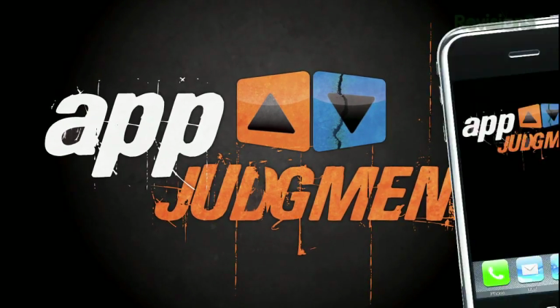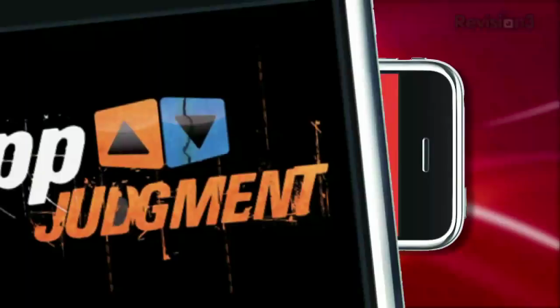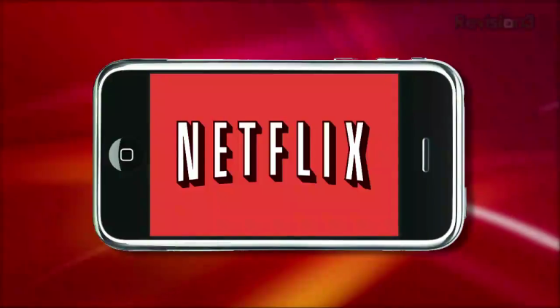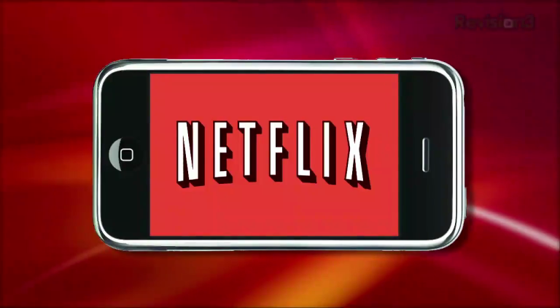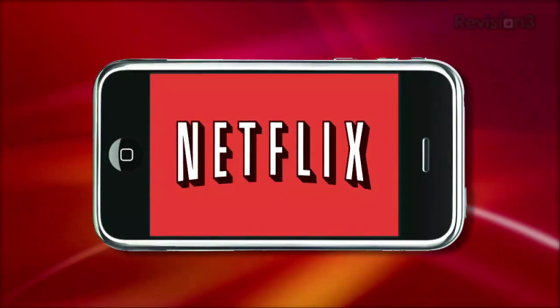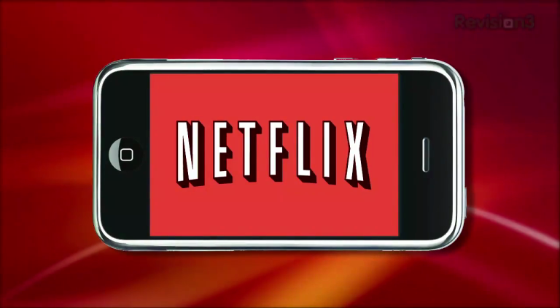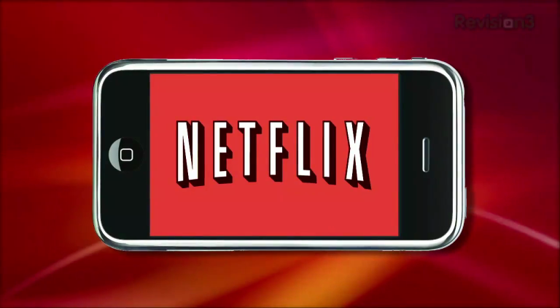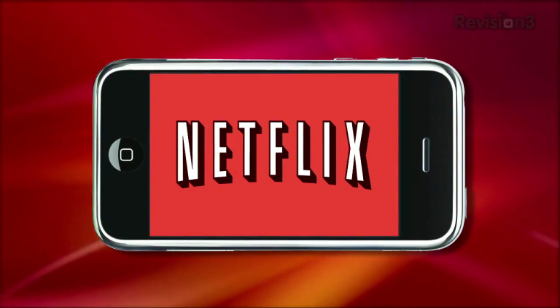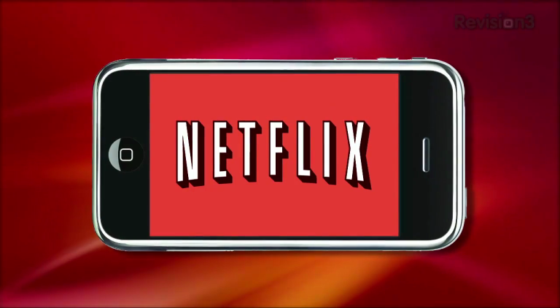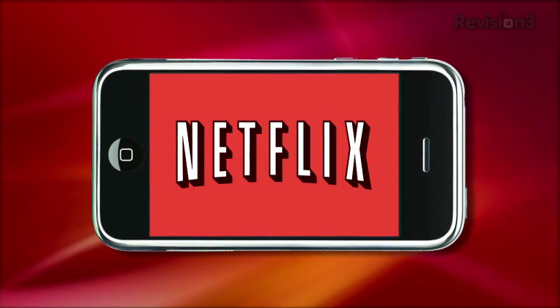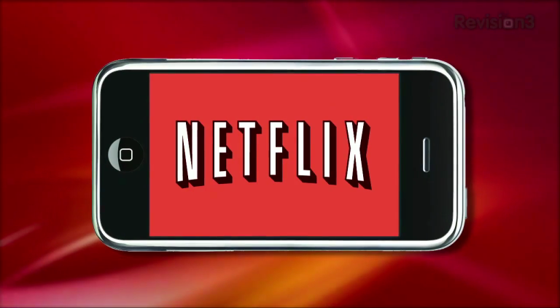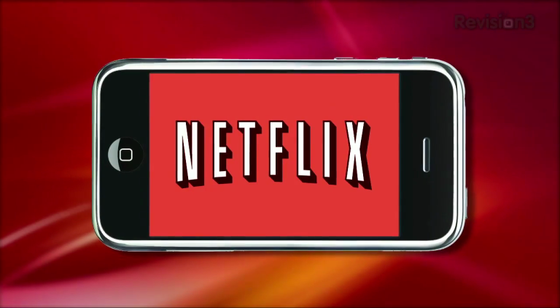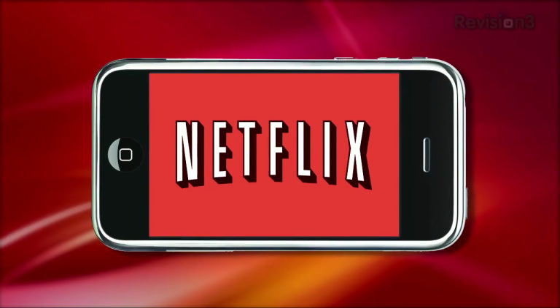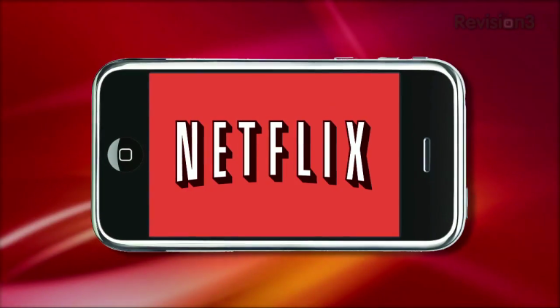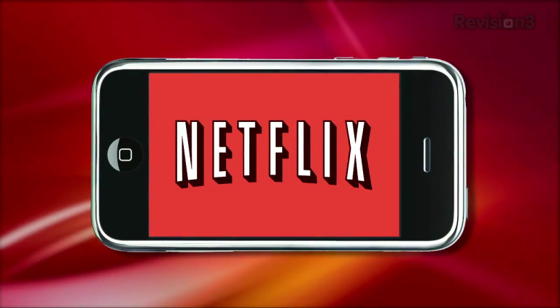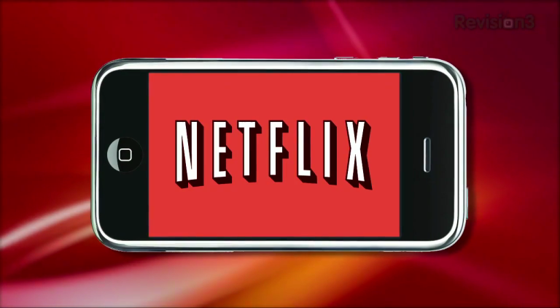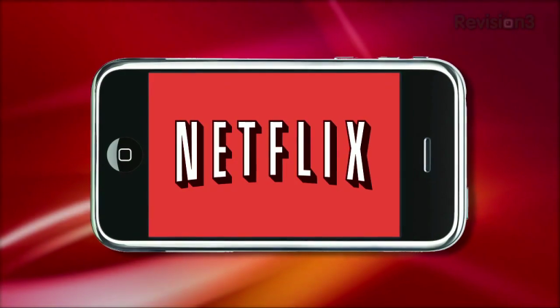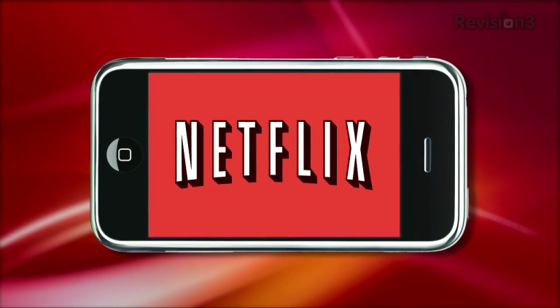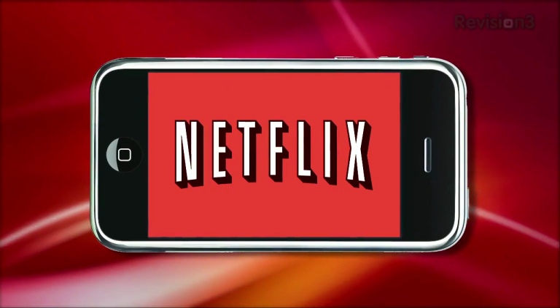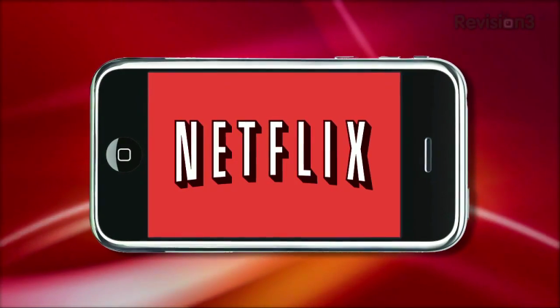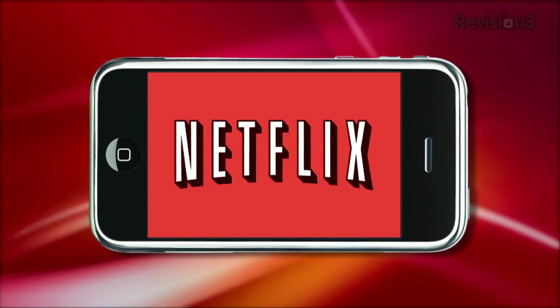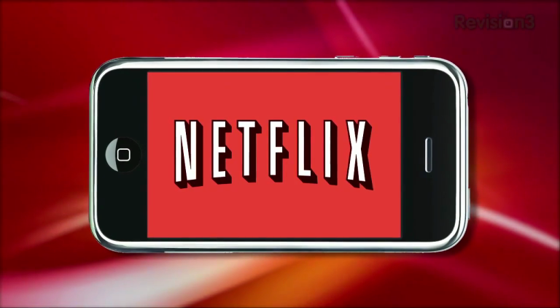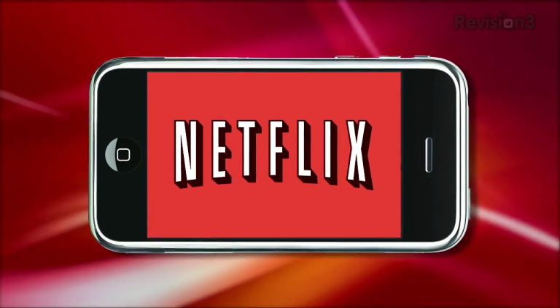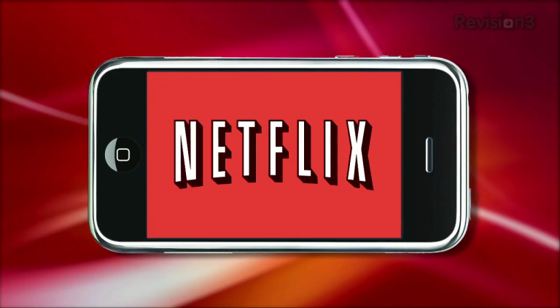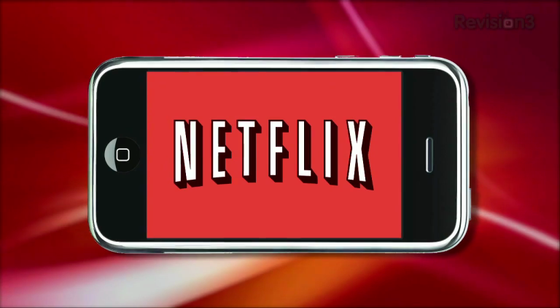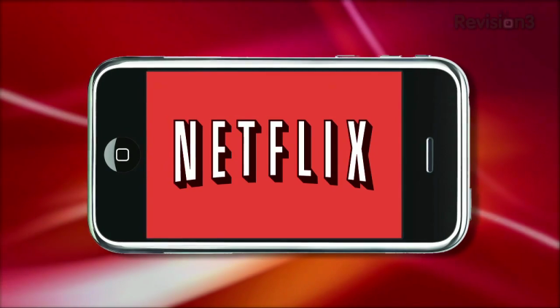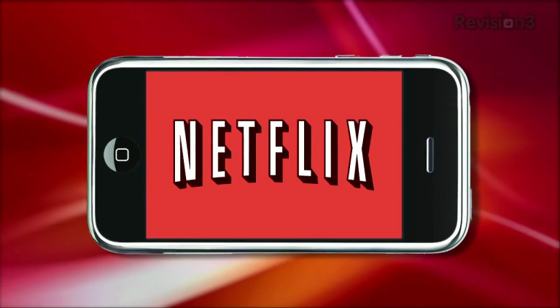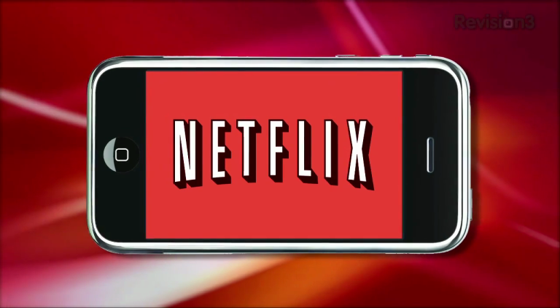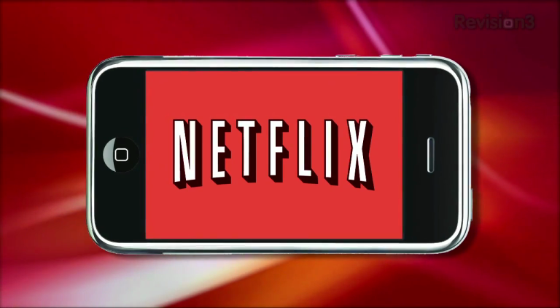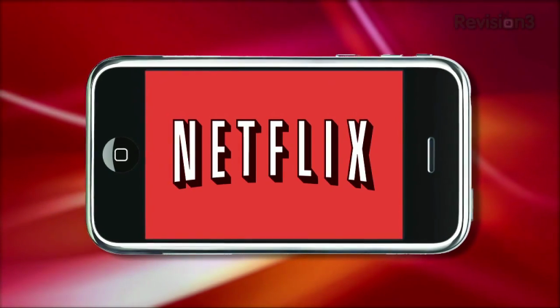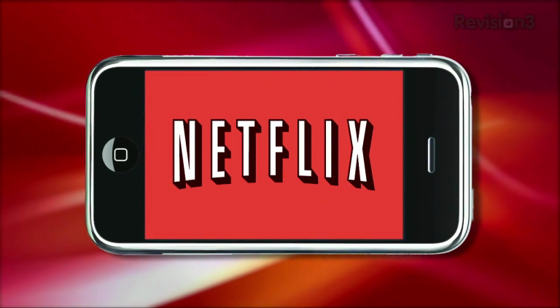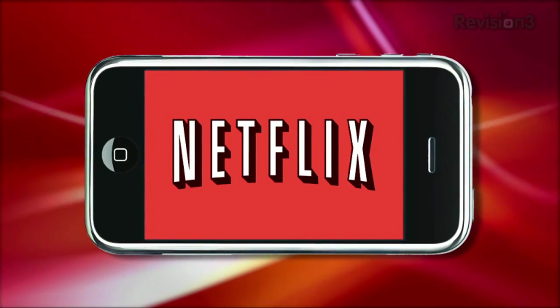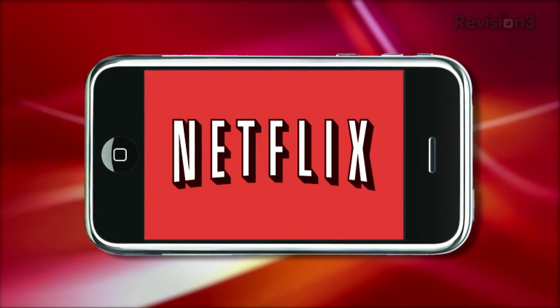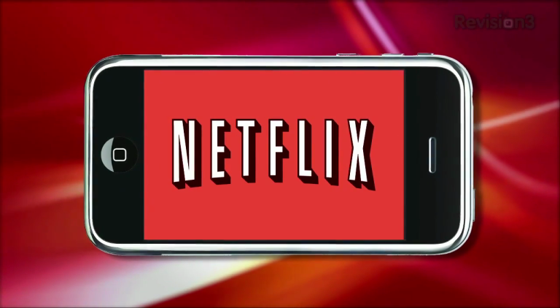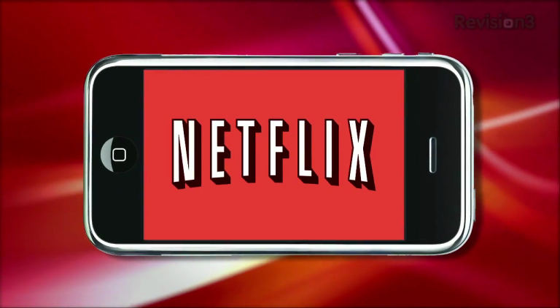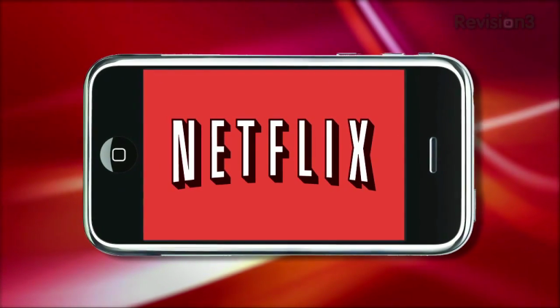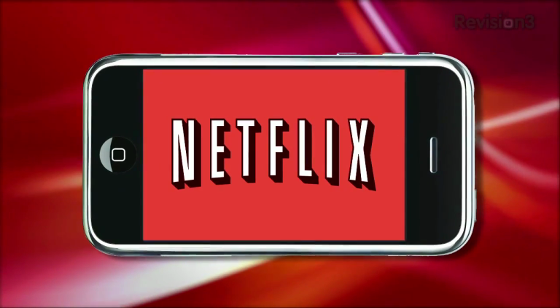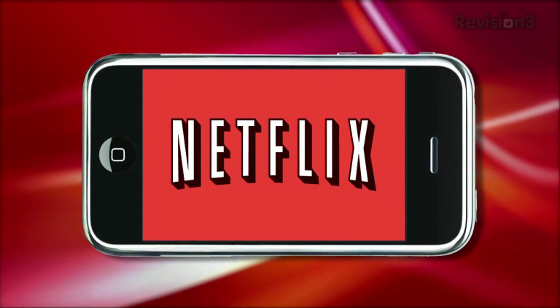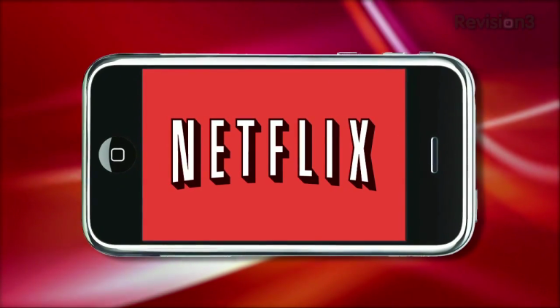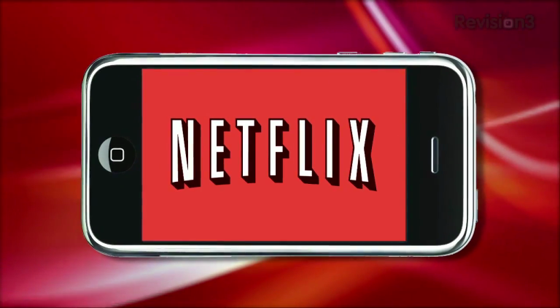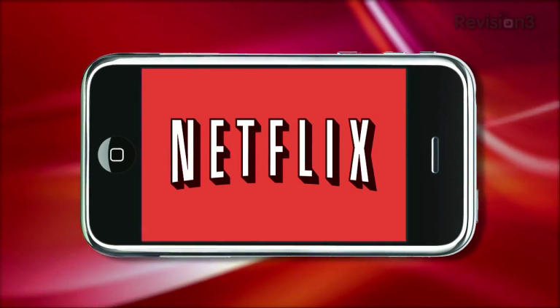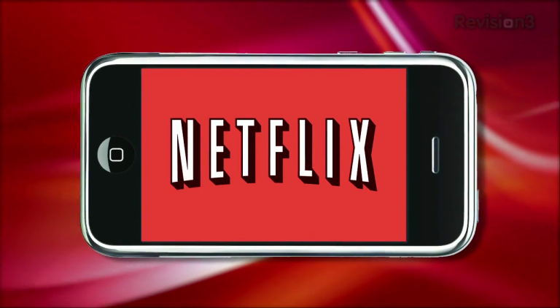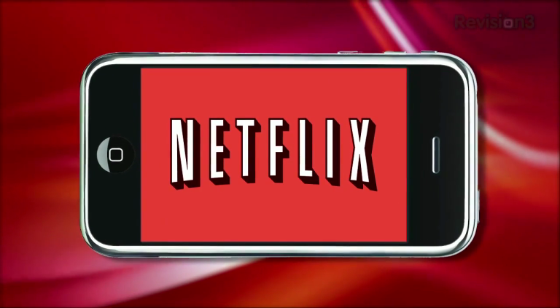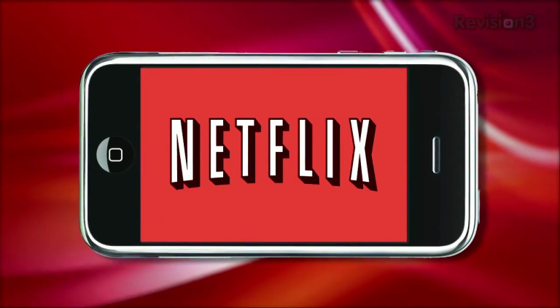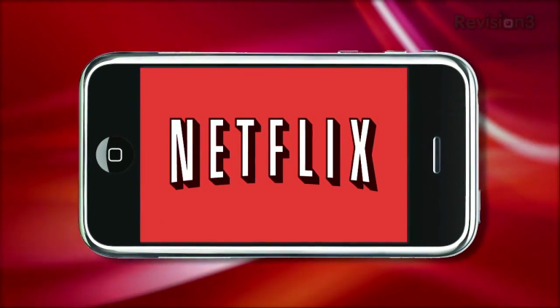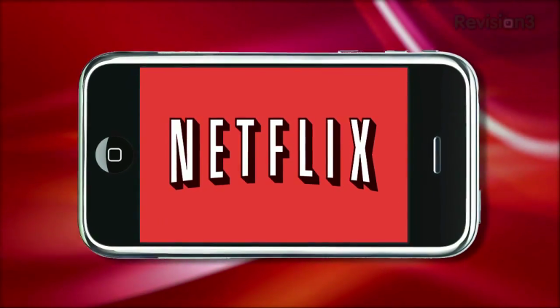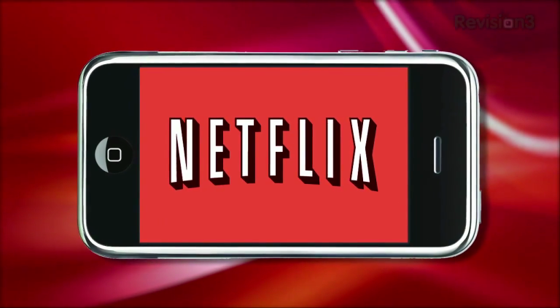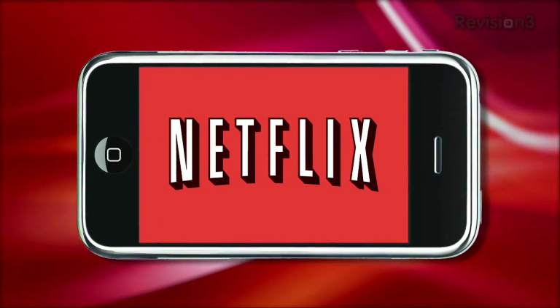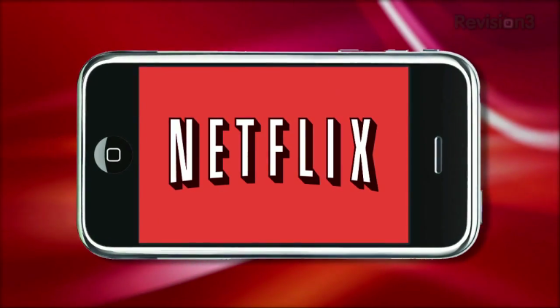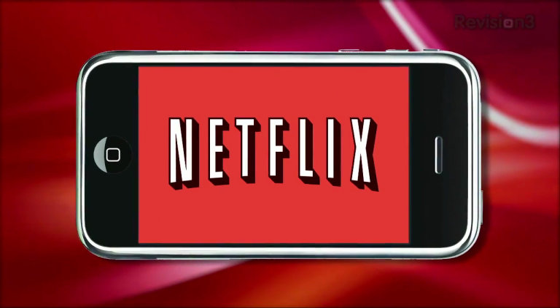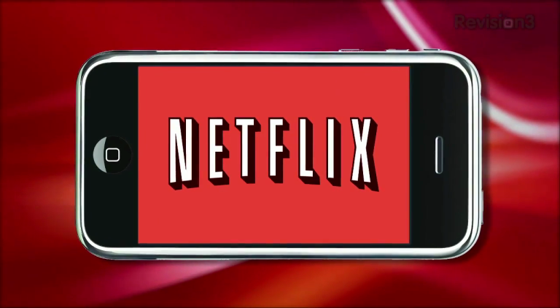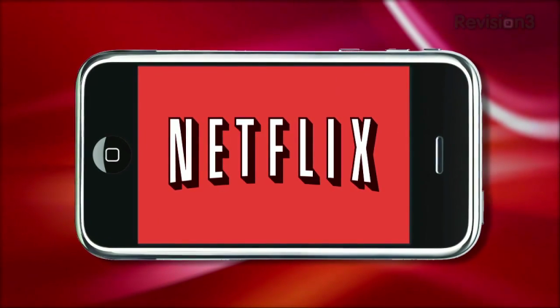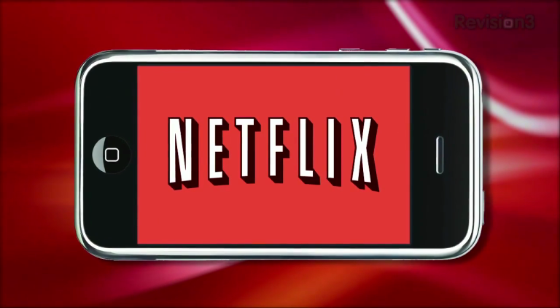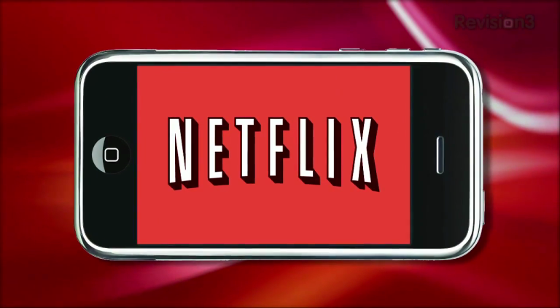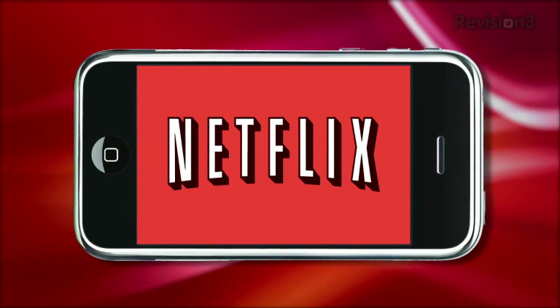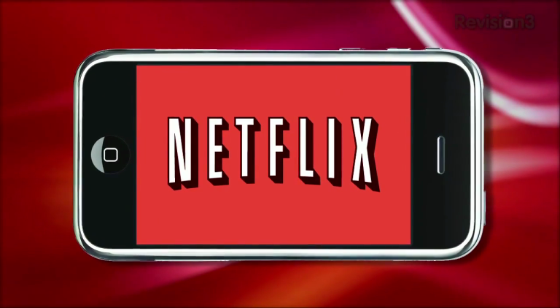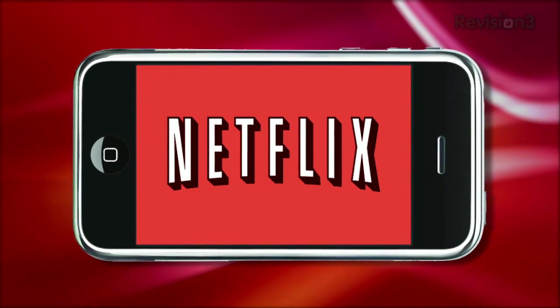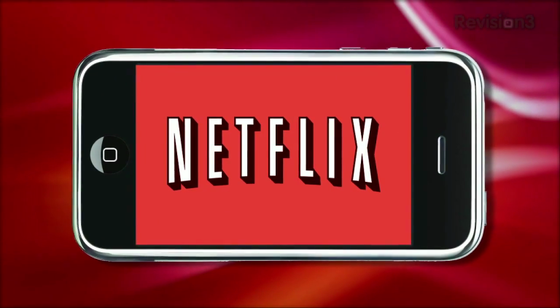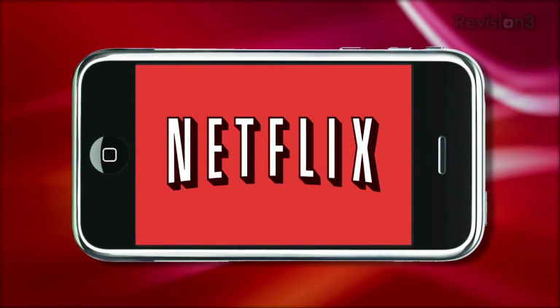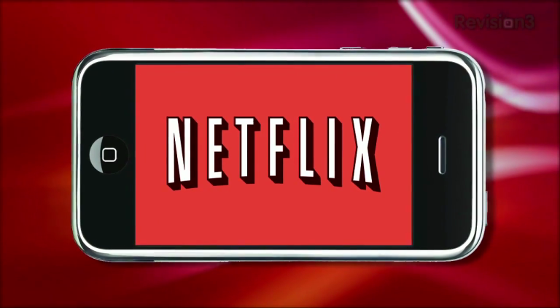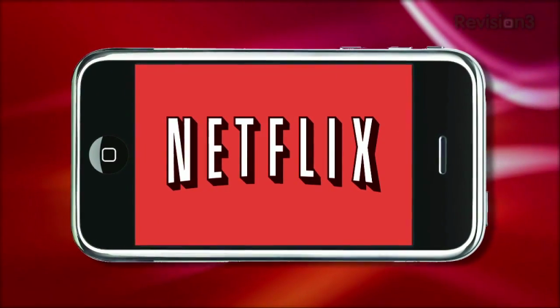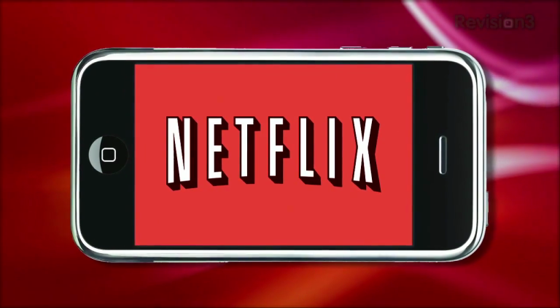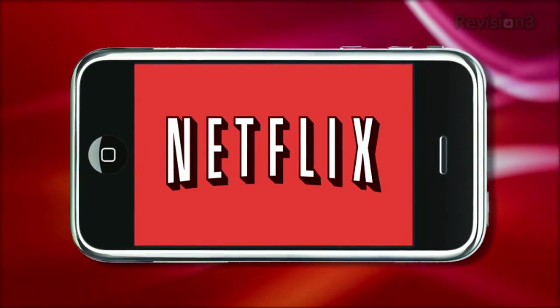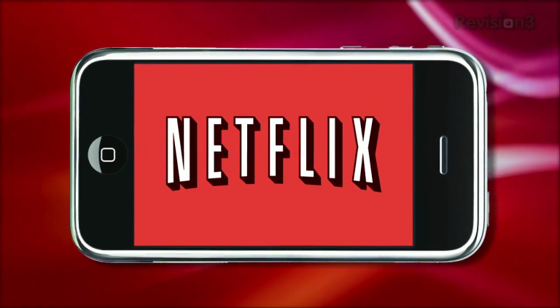This episode of App Judgment is brought to you by Netflix. Go to www.netflix.com/AJ for your free trial membership.